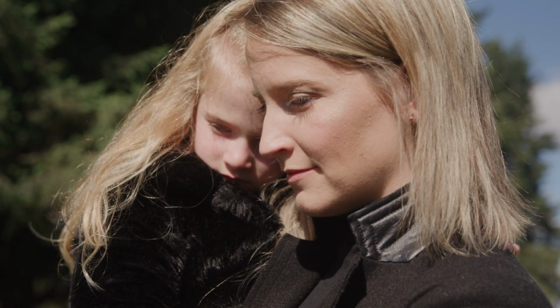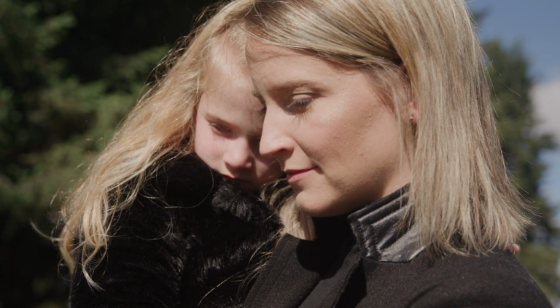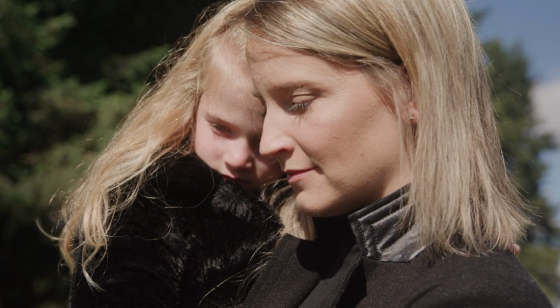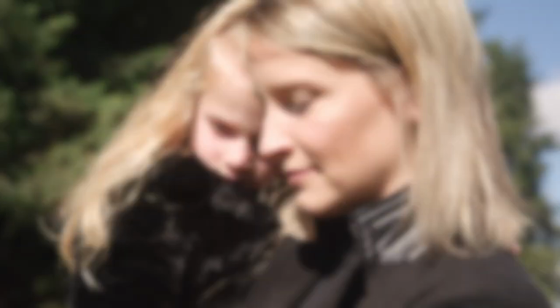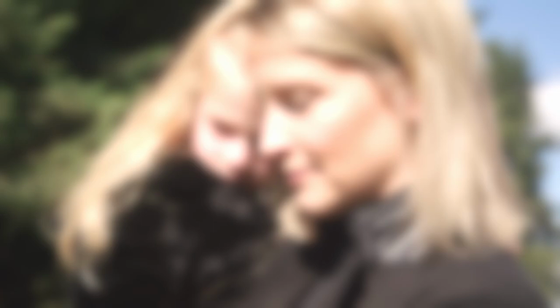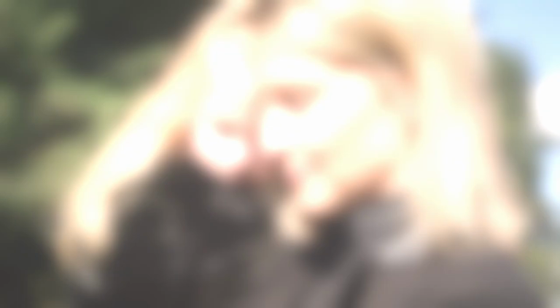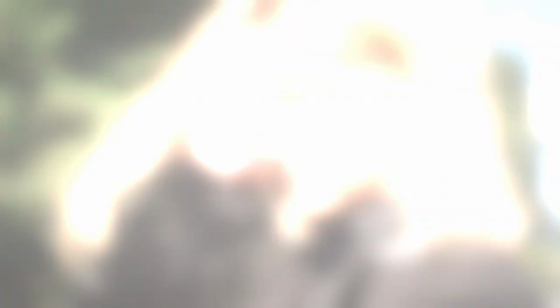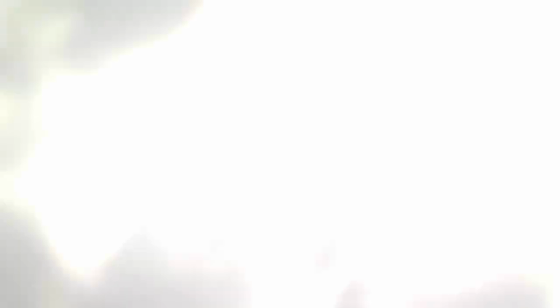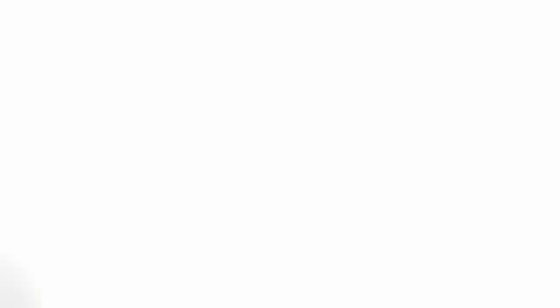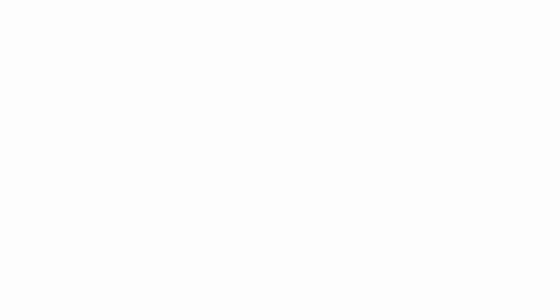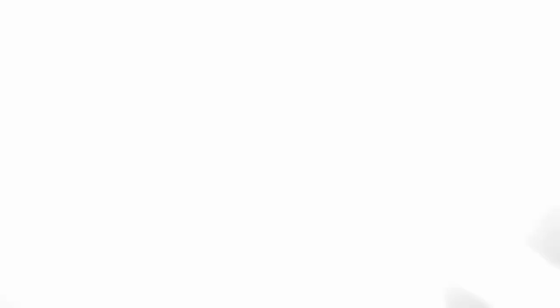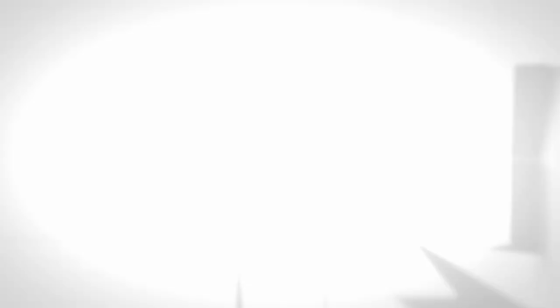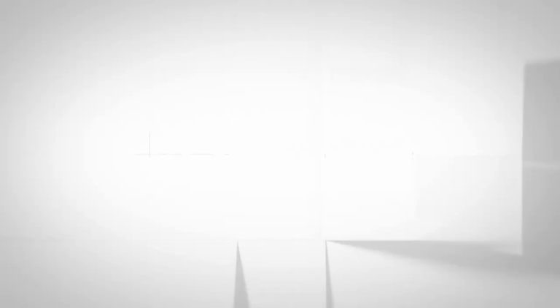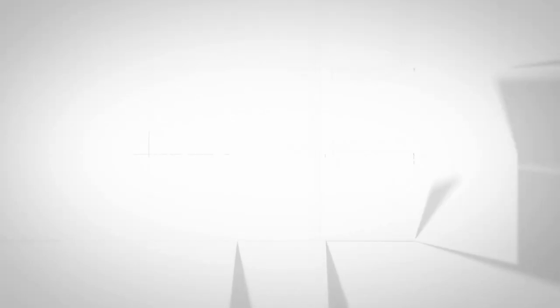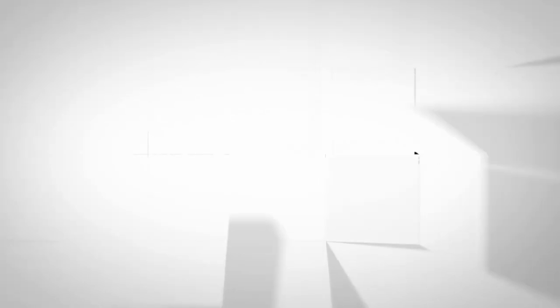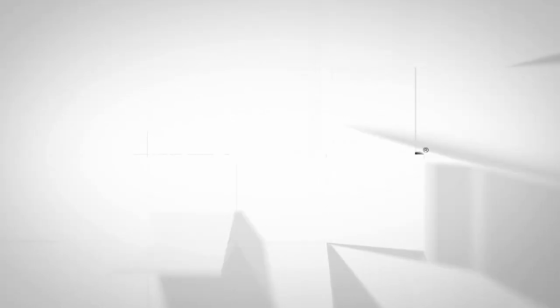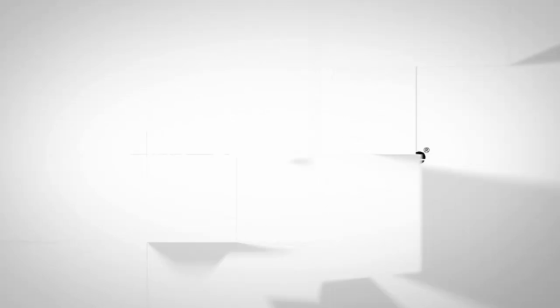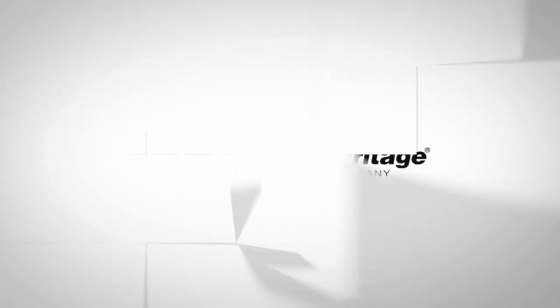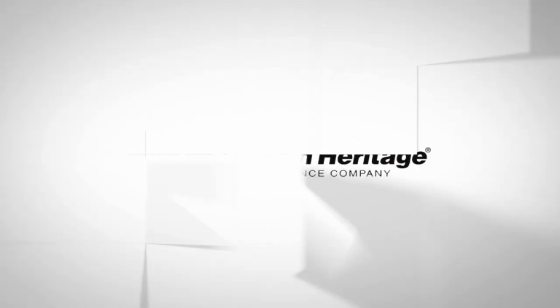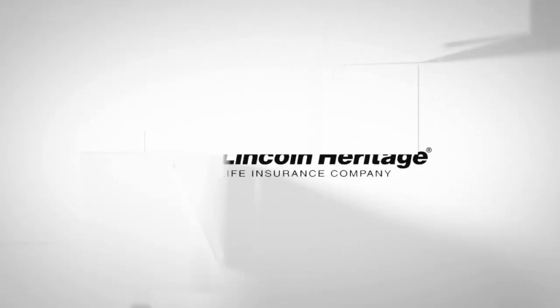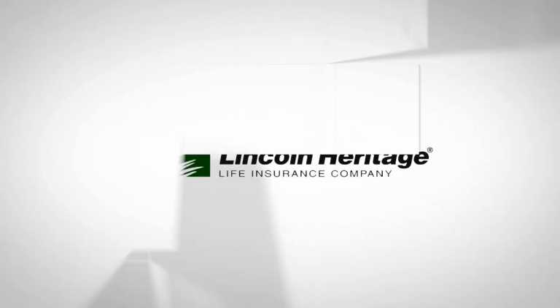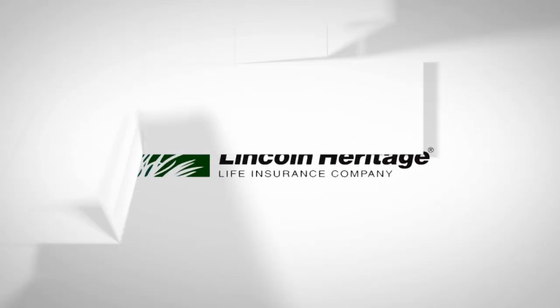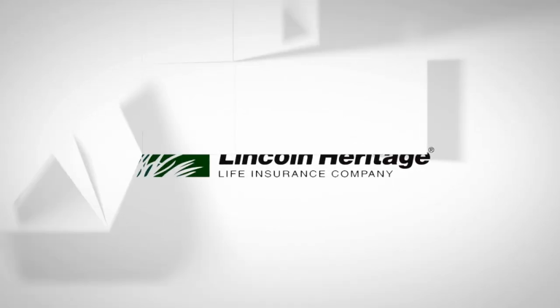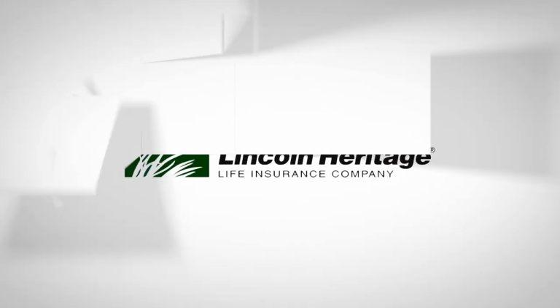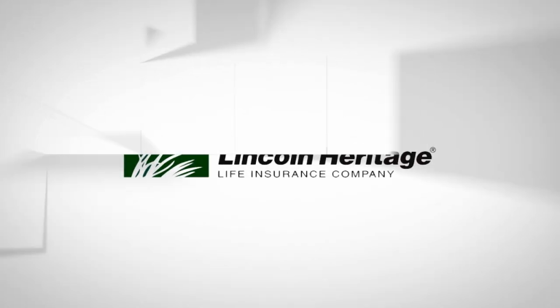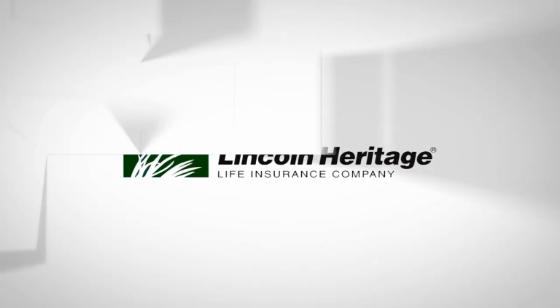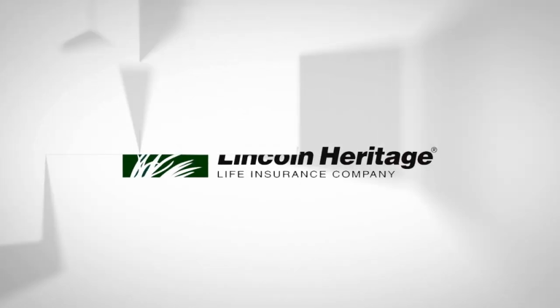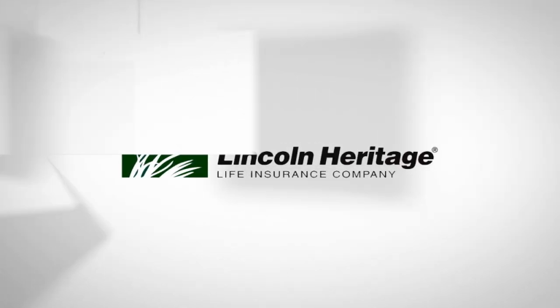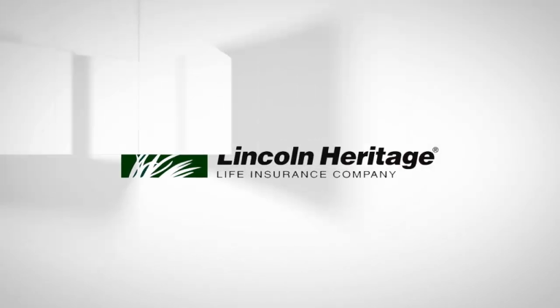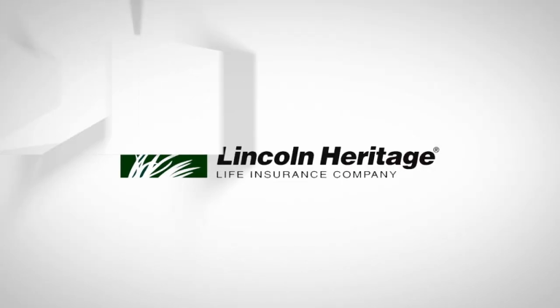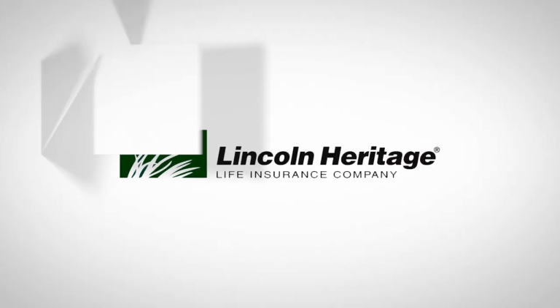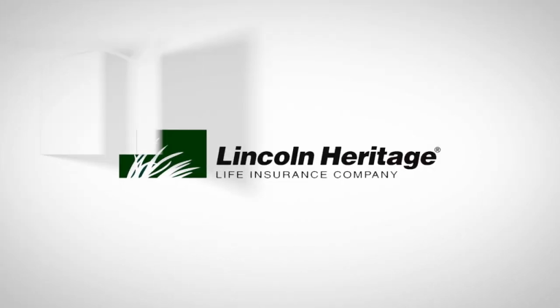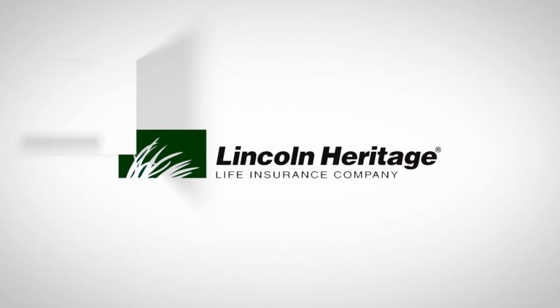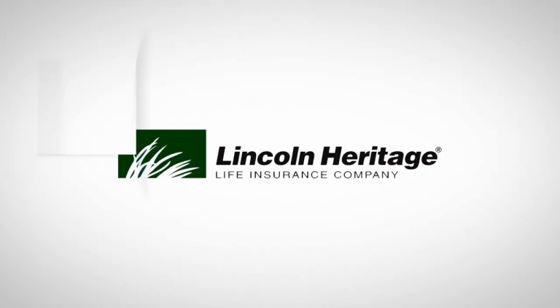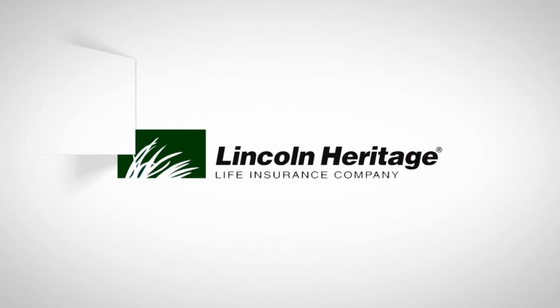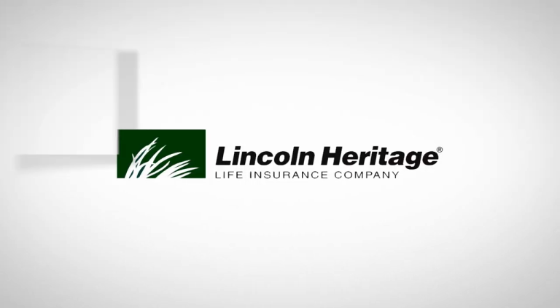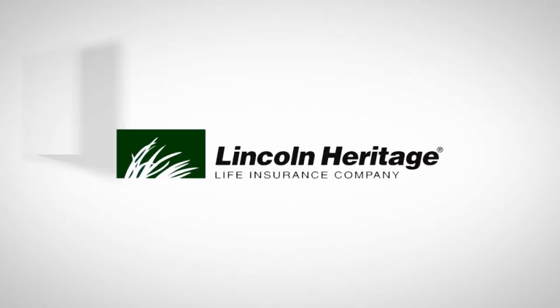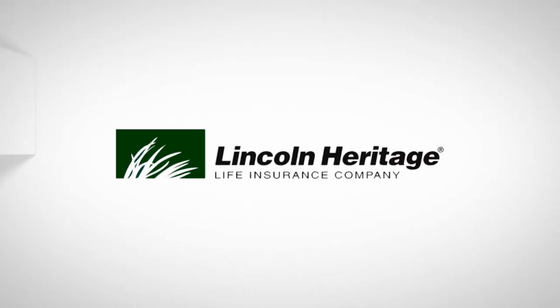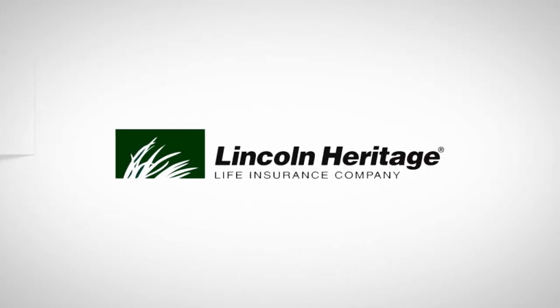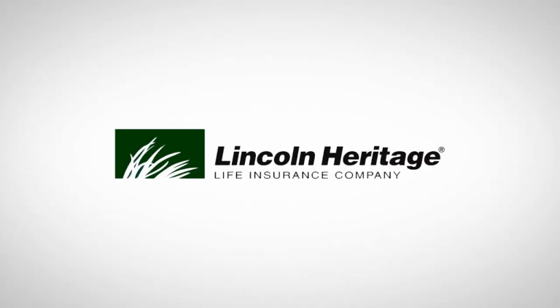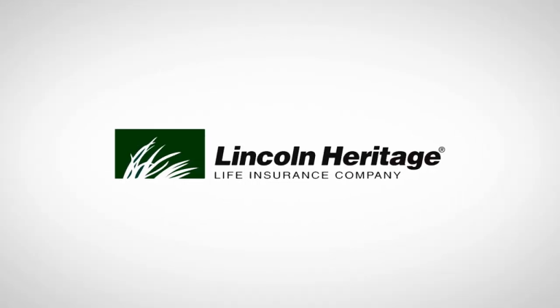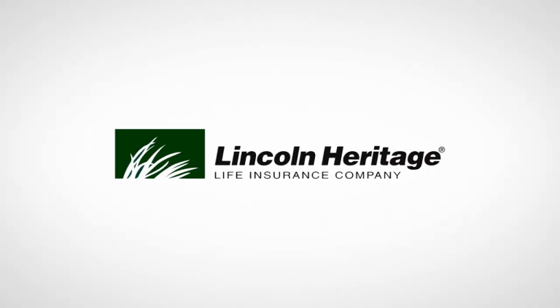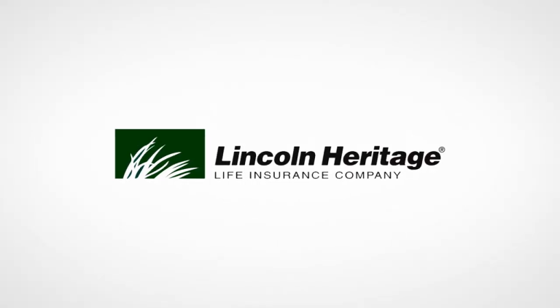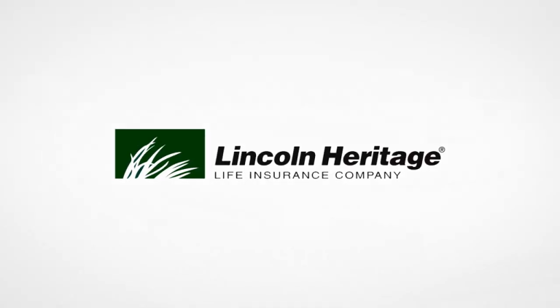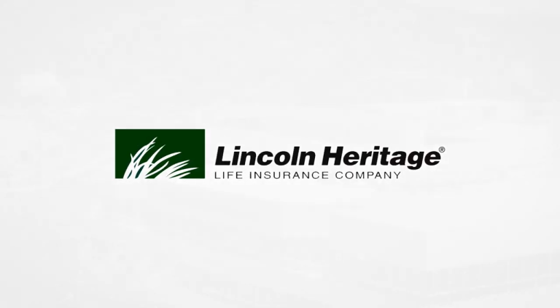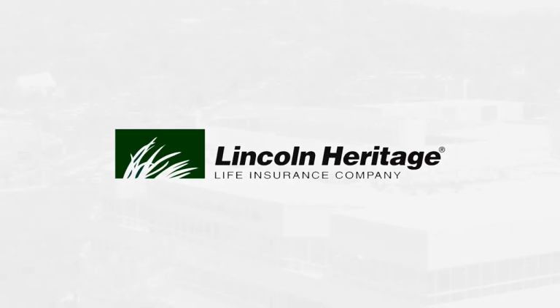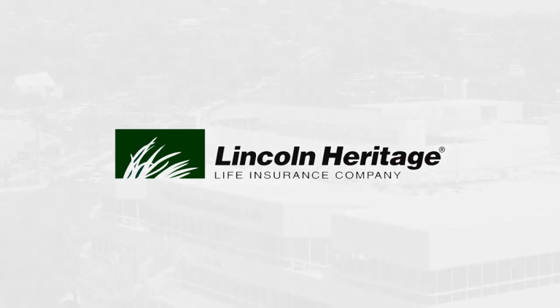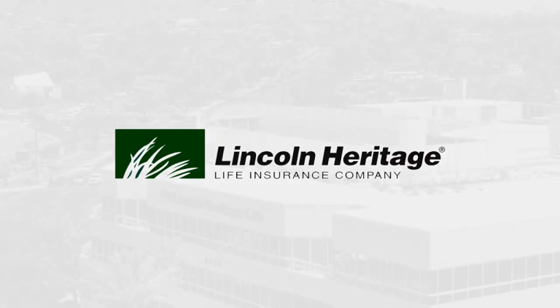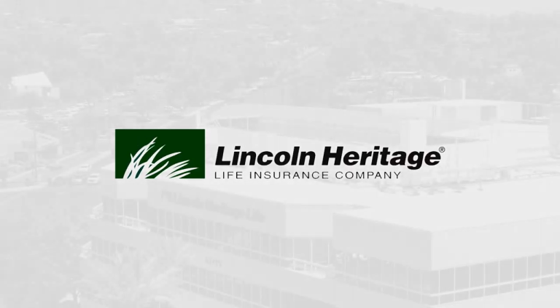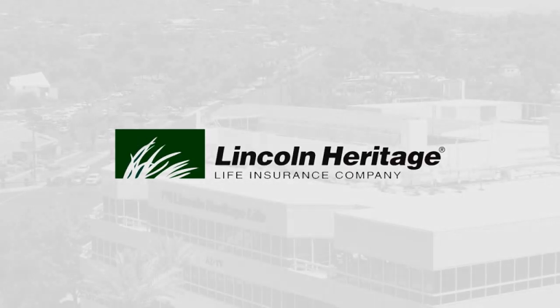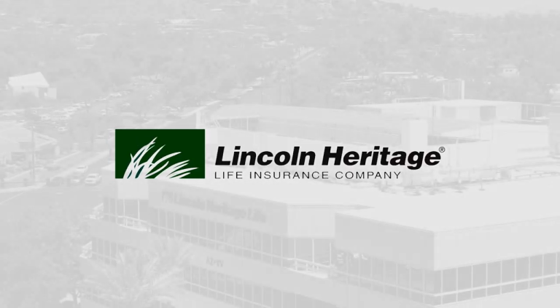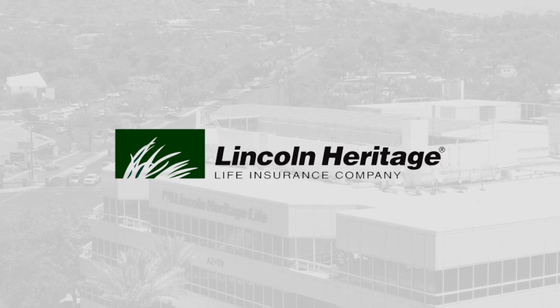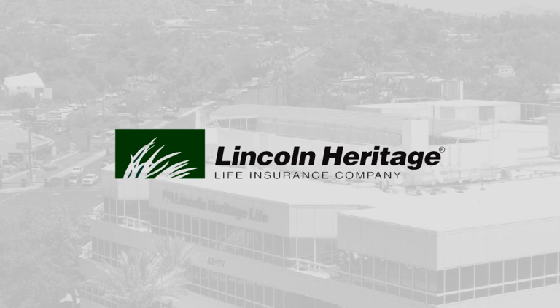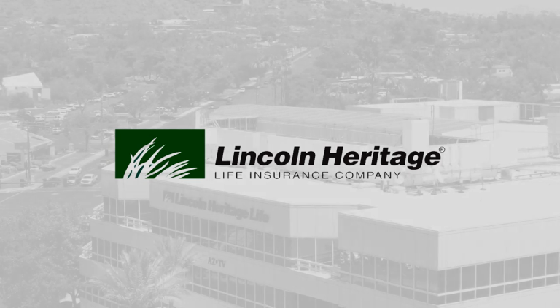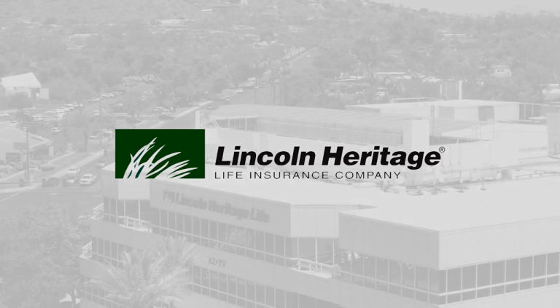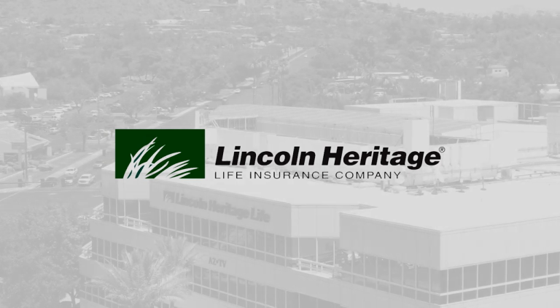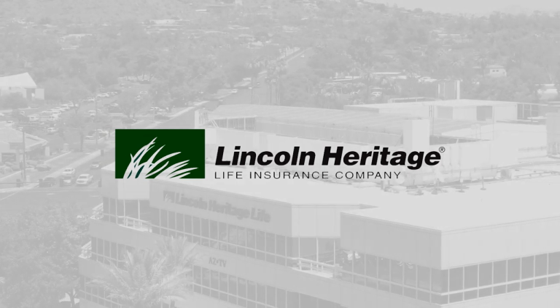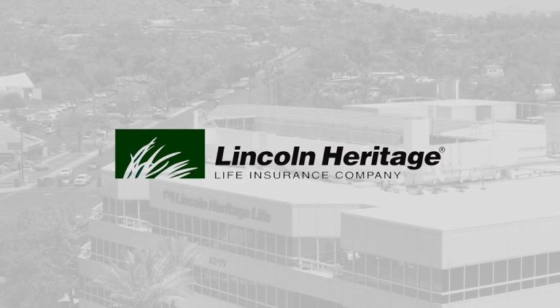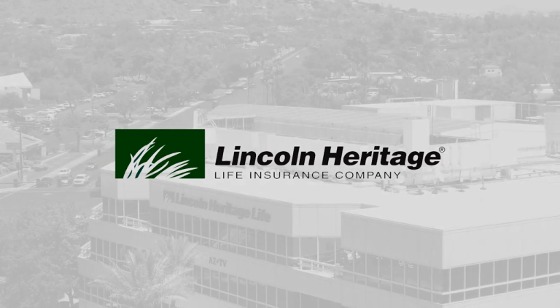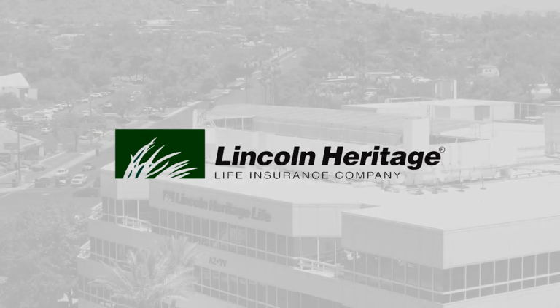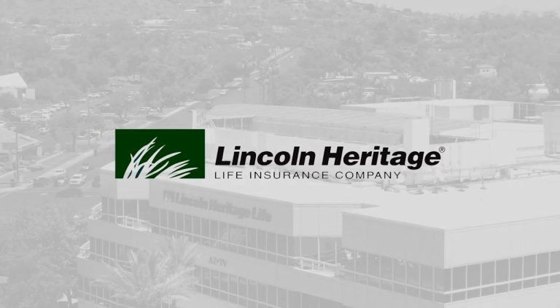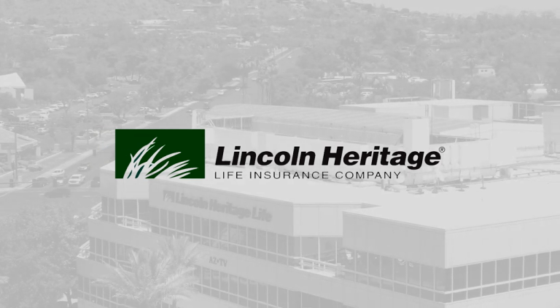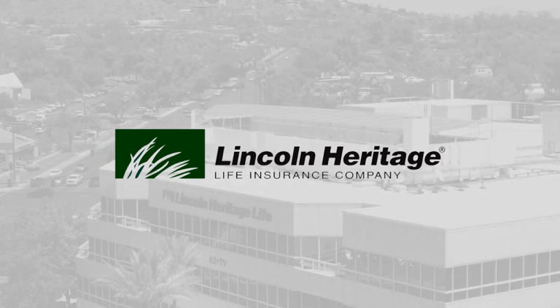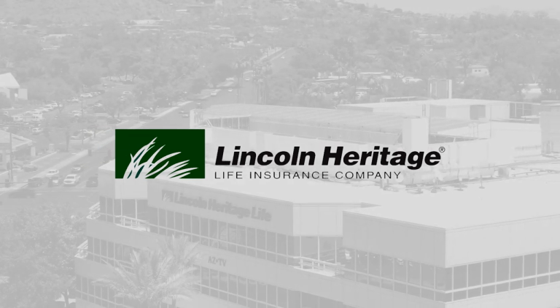We are Lincoln Heritage Life Insurance Company, your number one resource for final expenses and funeral education.